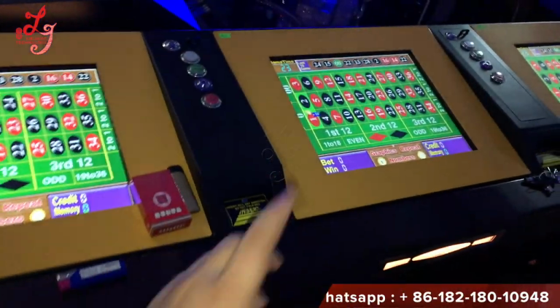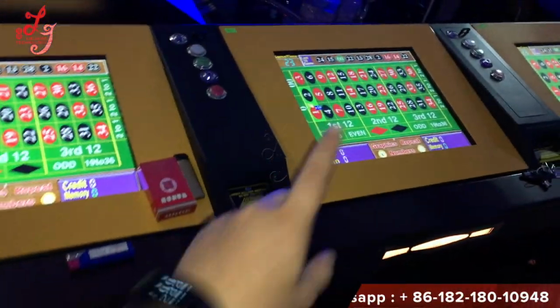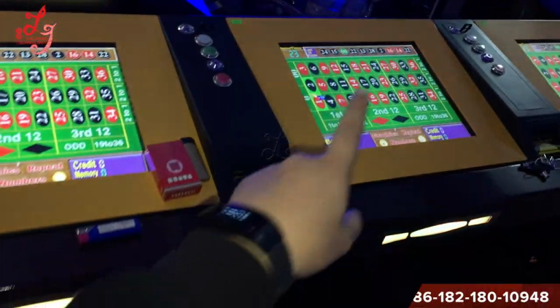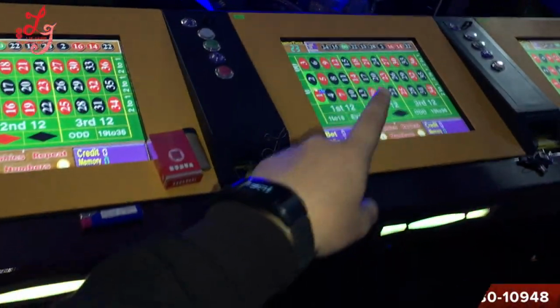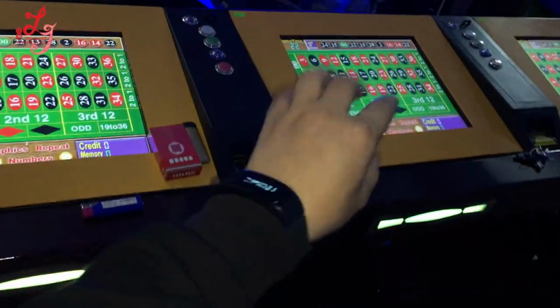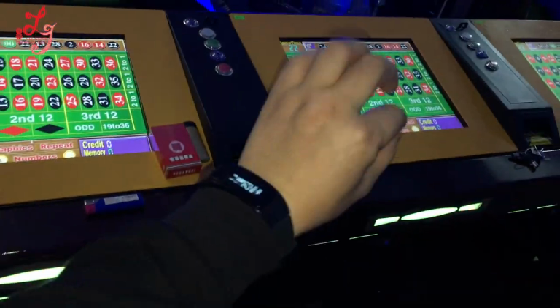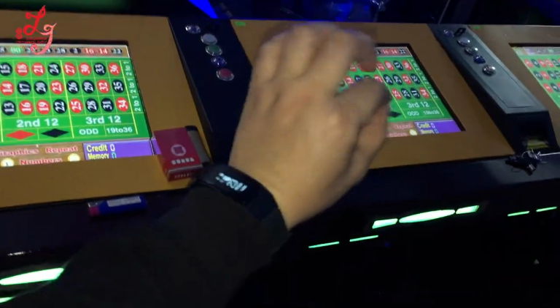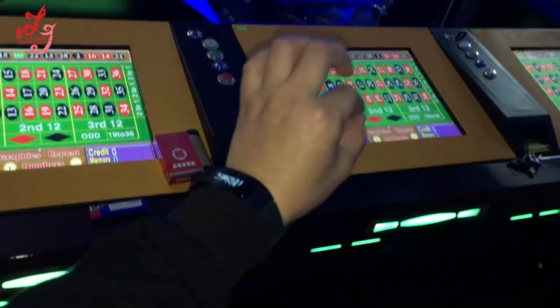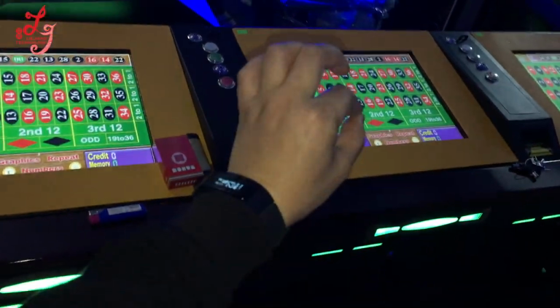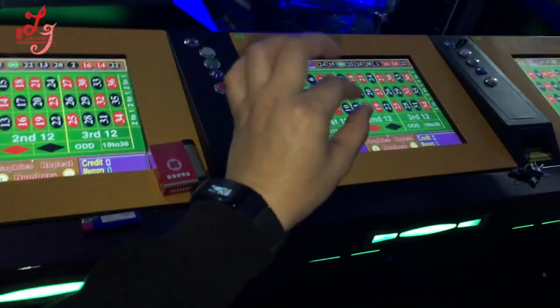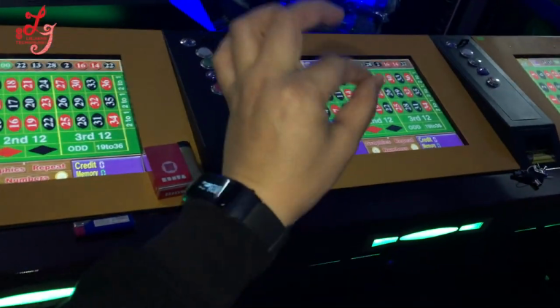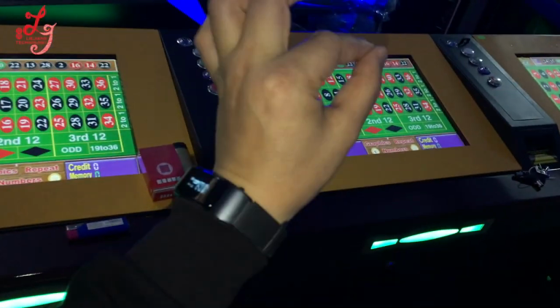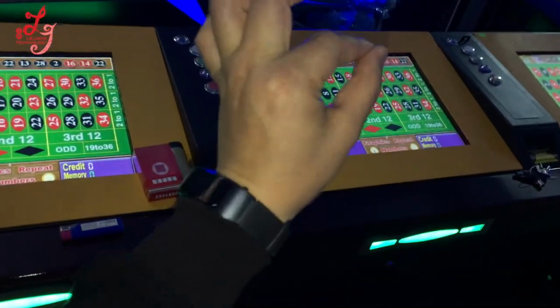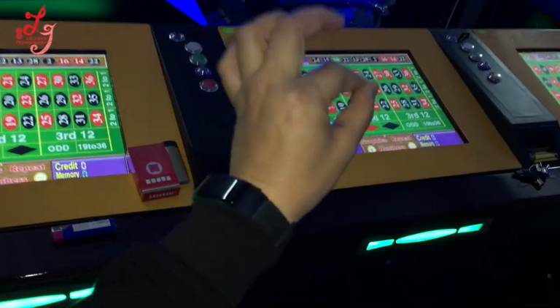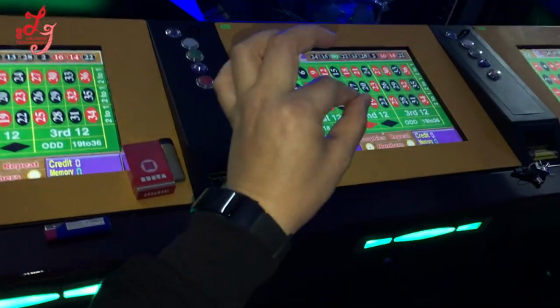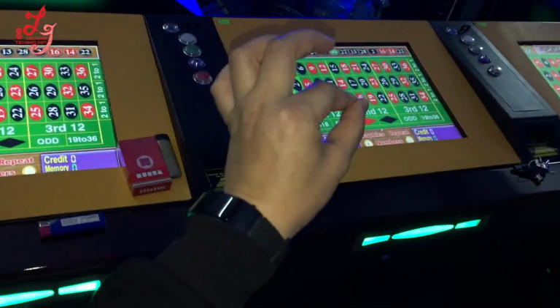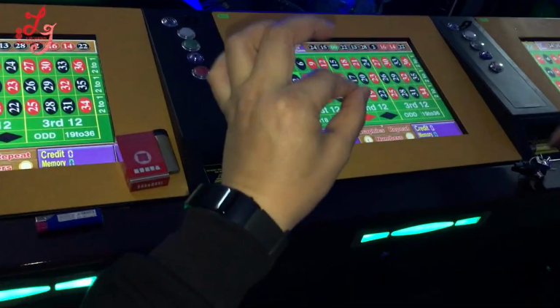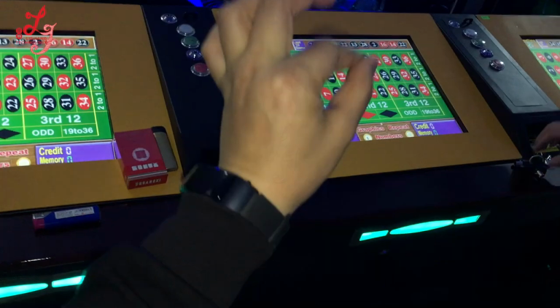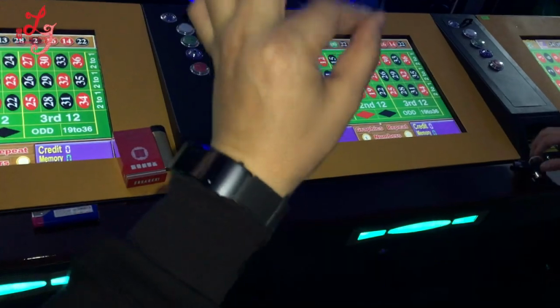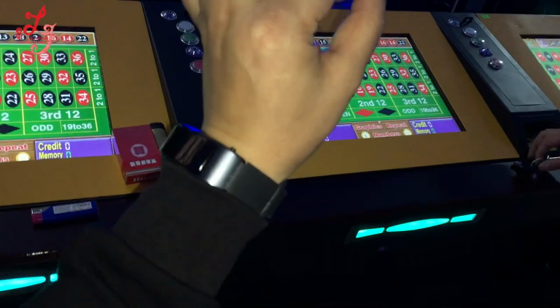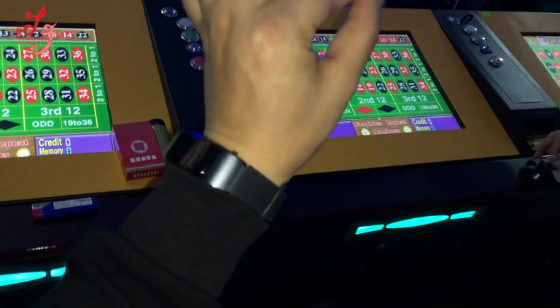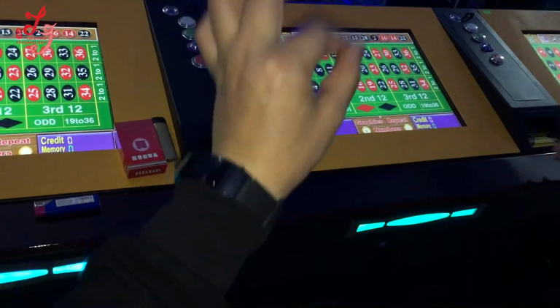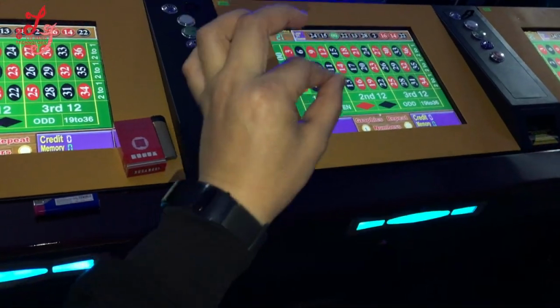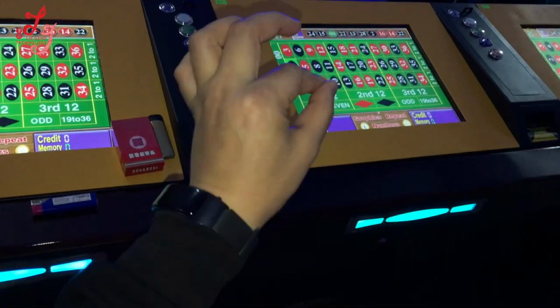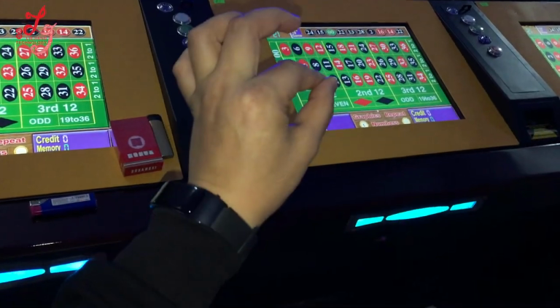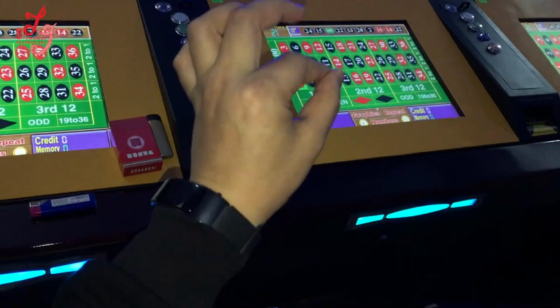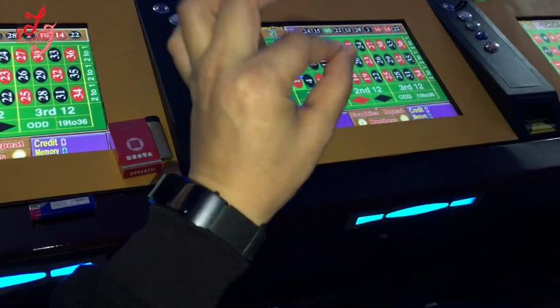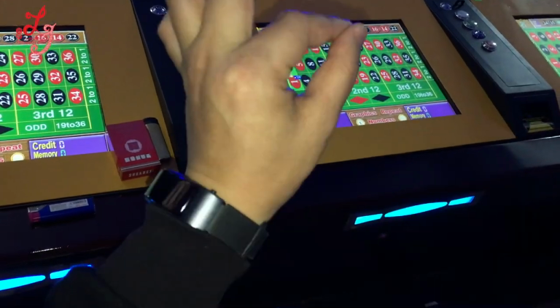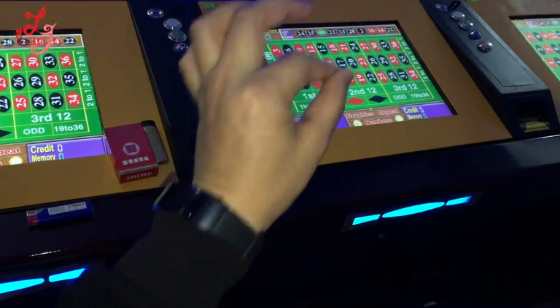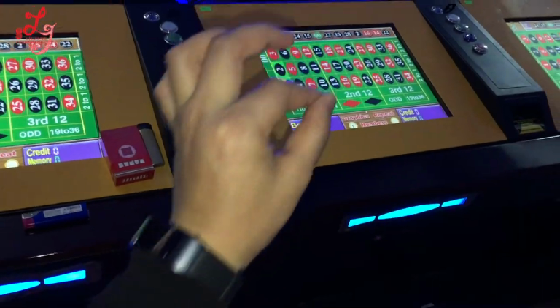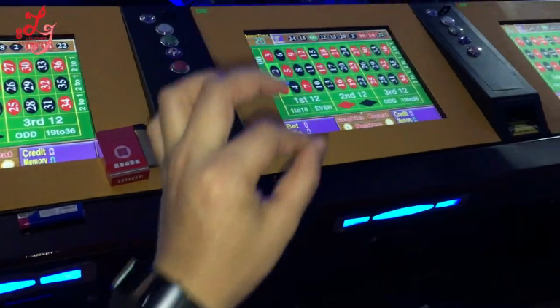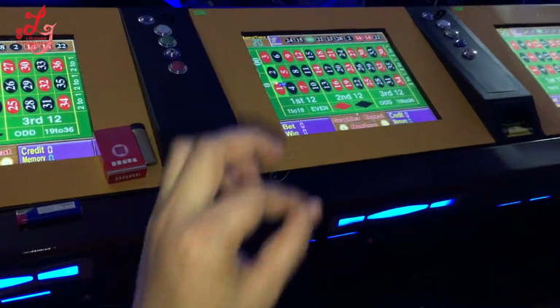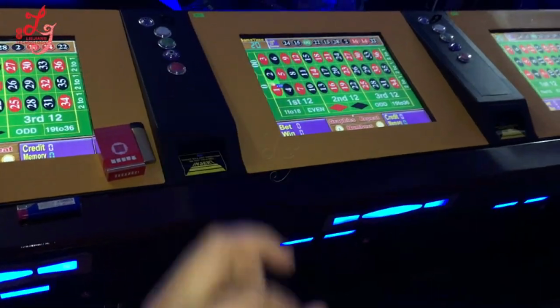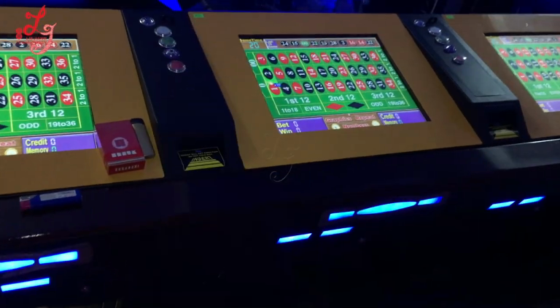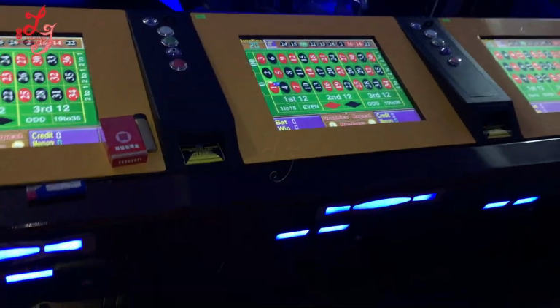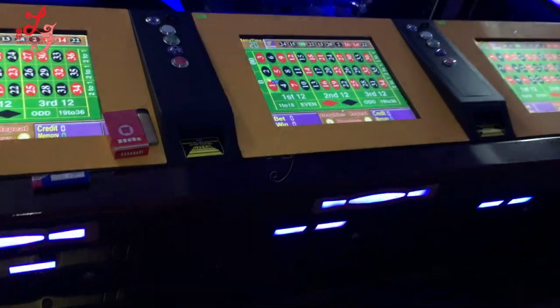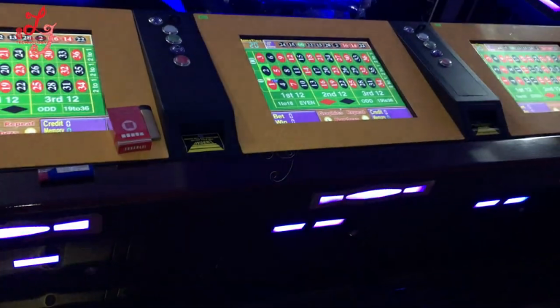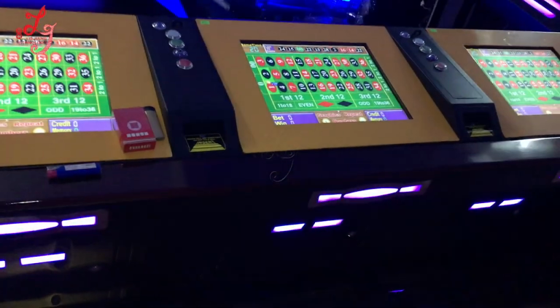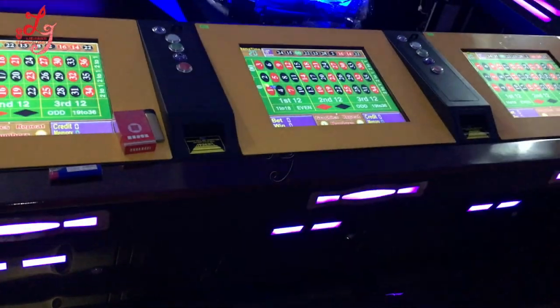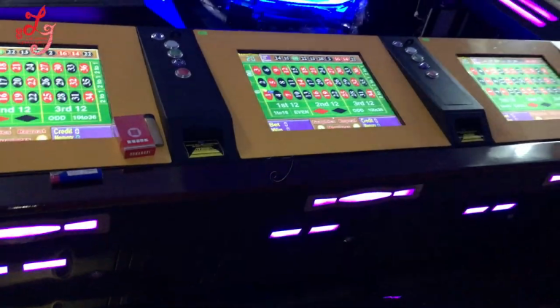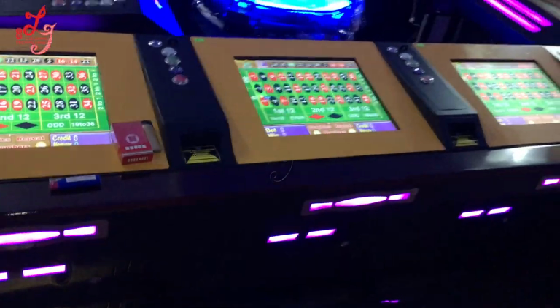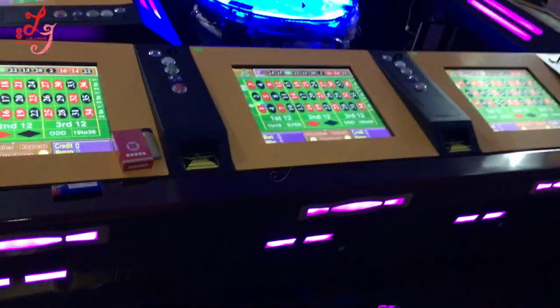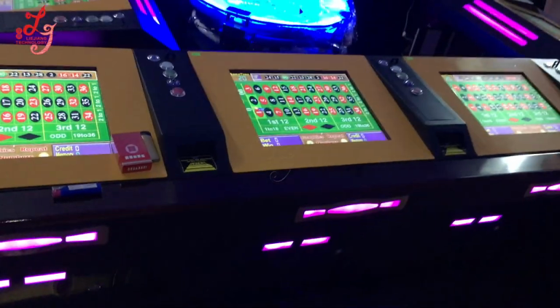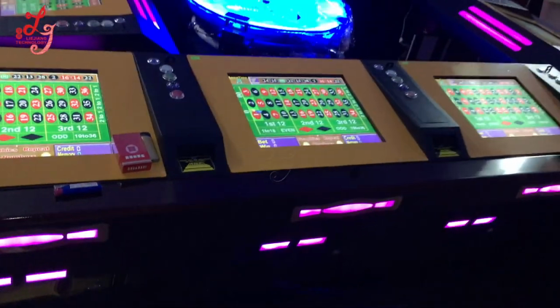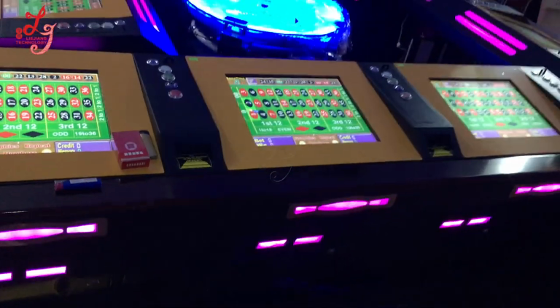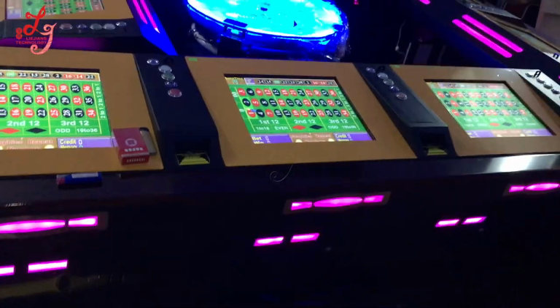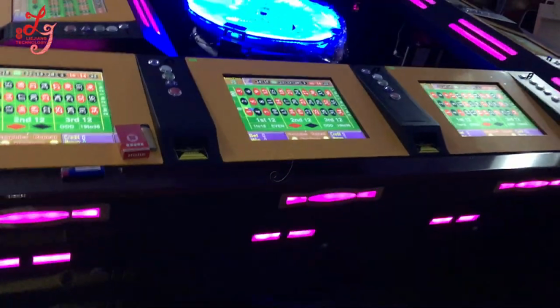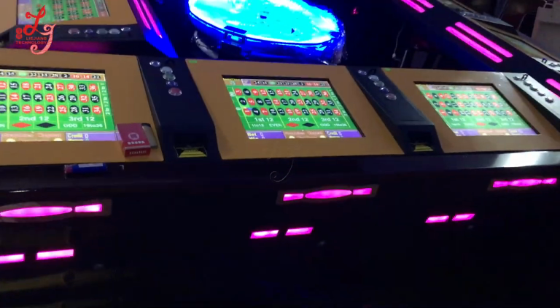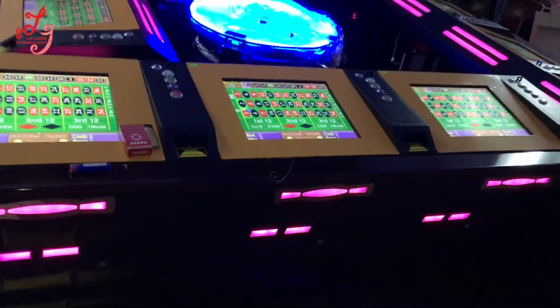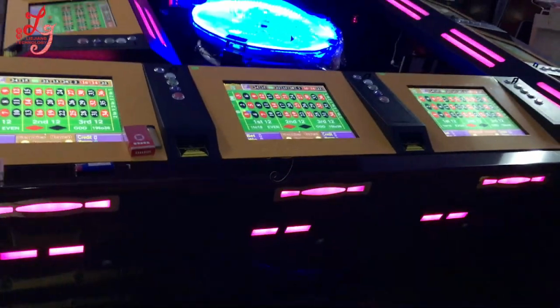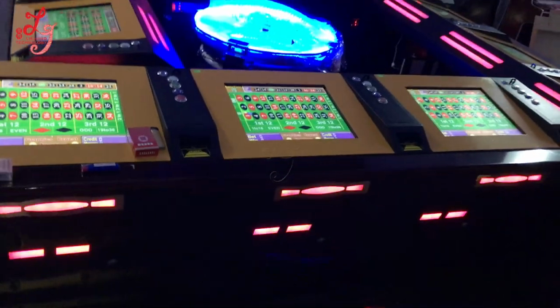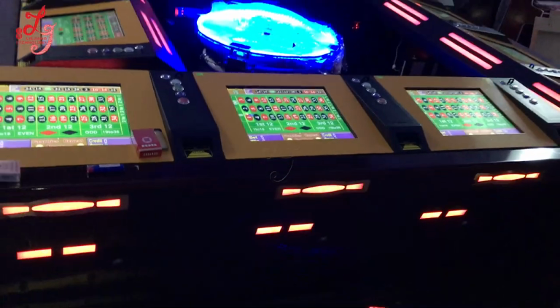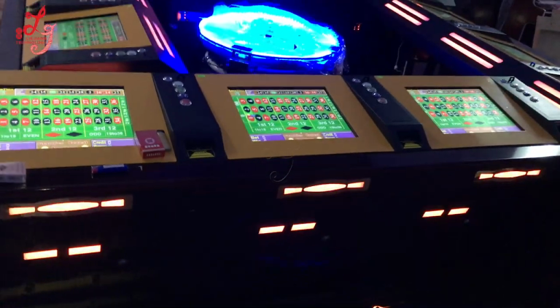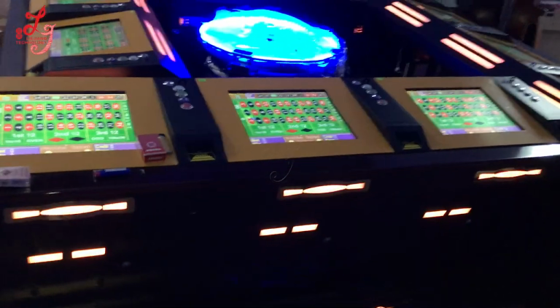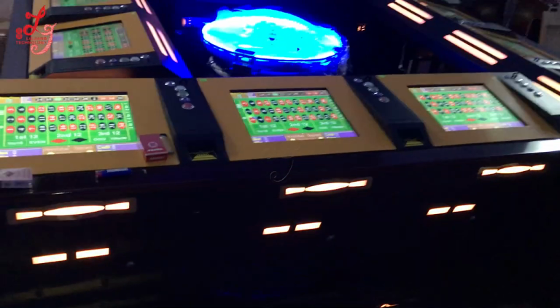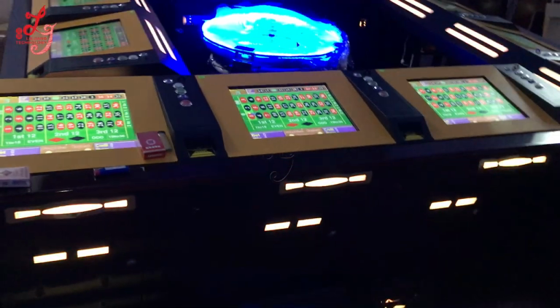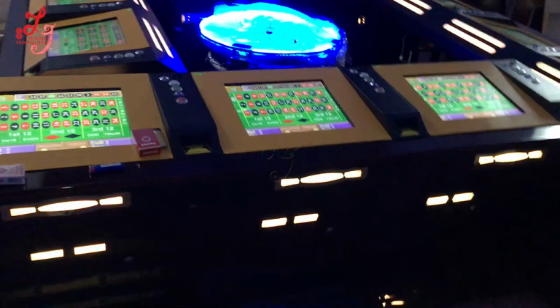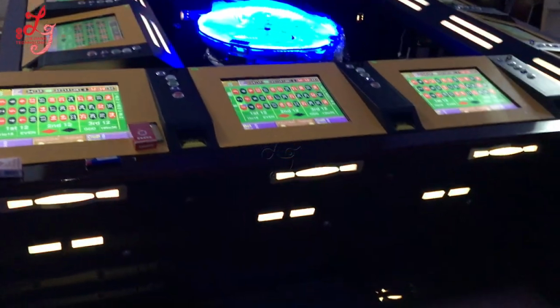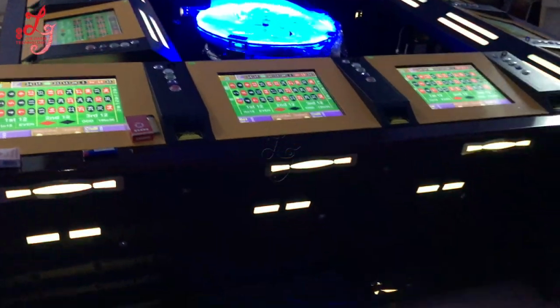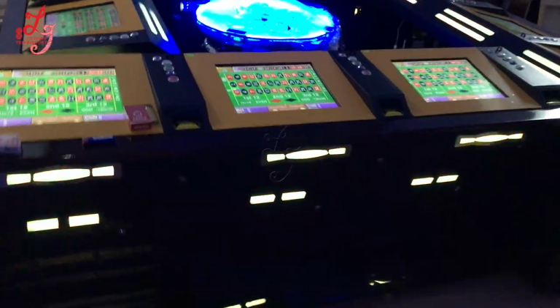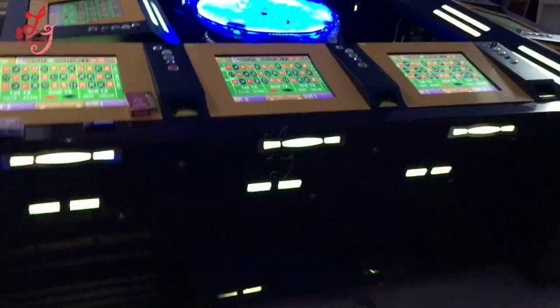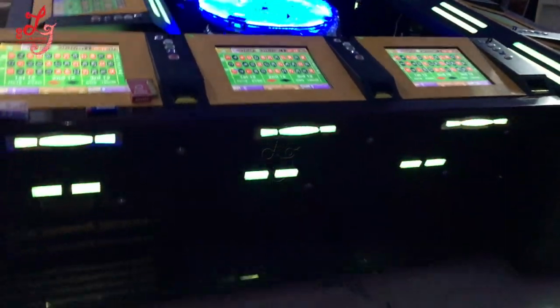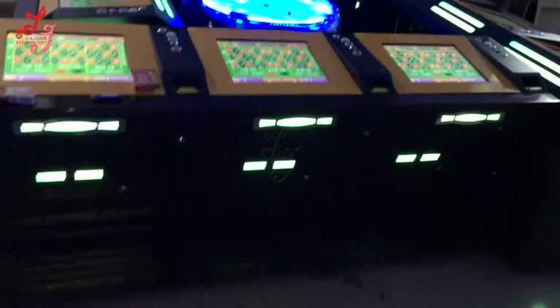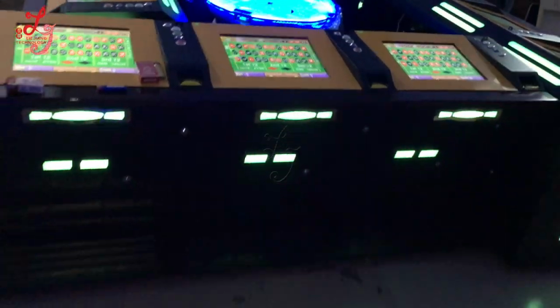So now you have just changed the touch panel or the screen. Thank you. This is Chris.